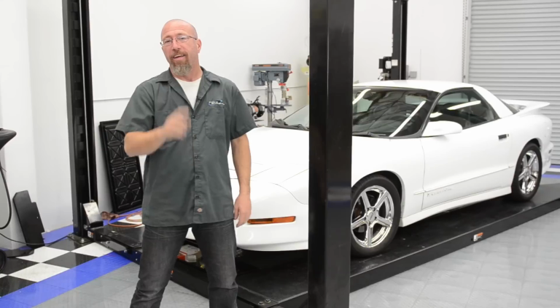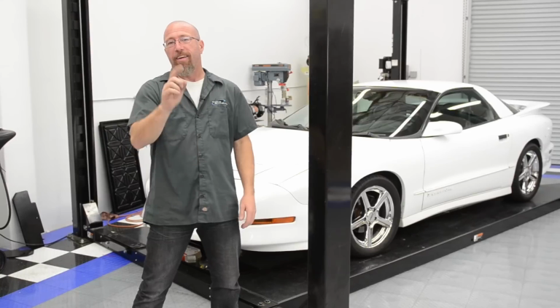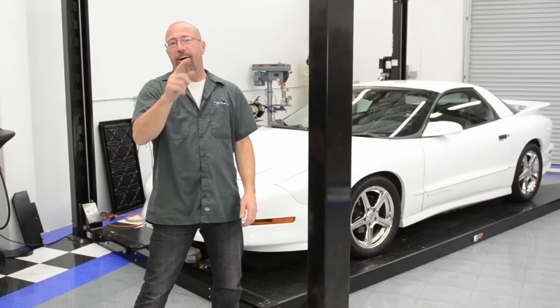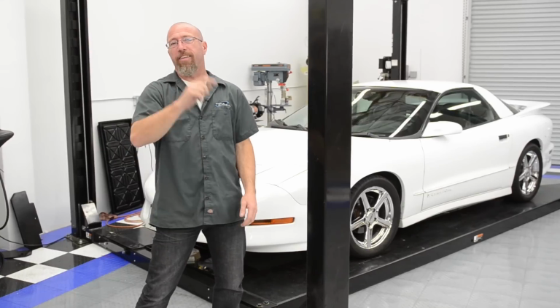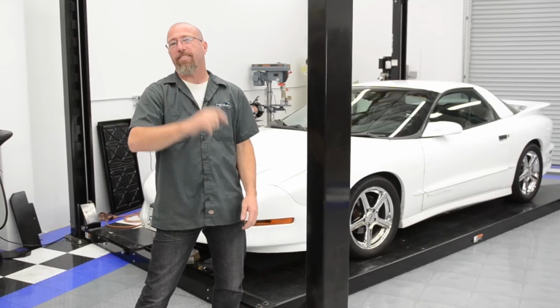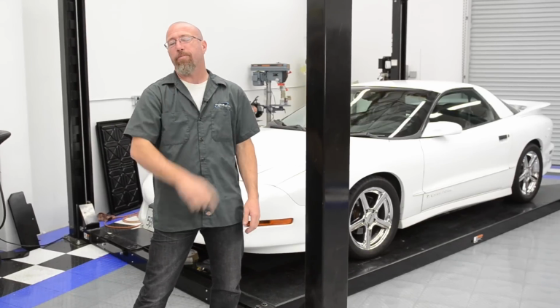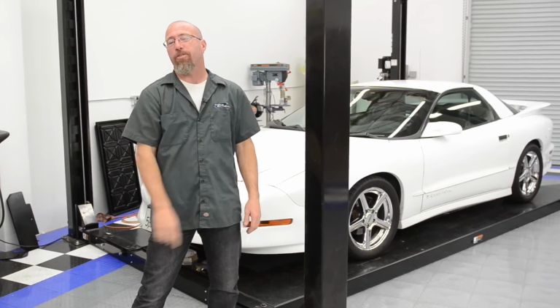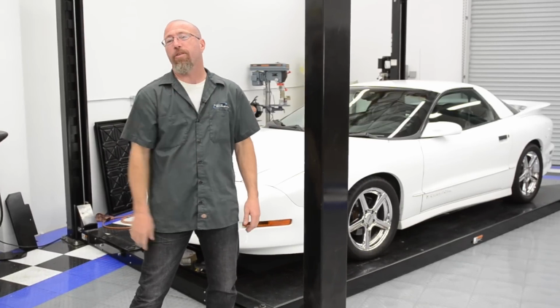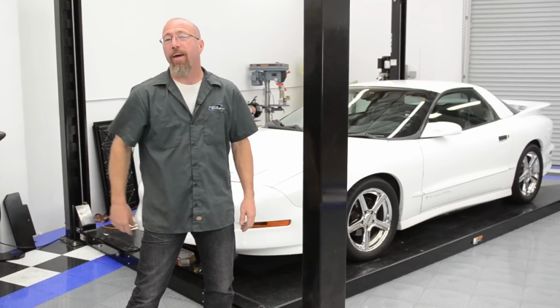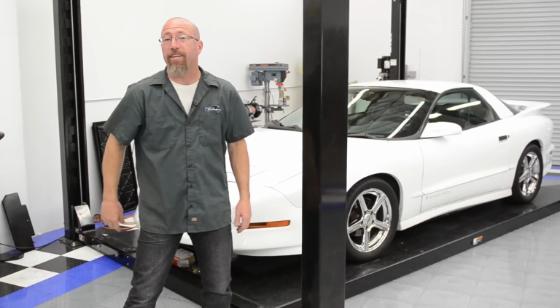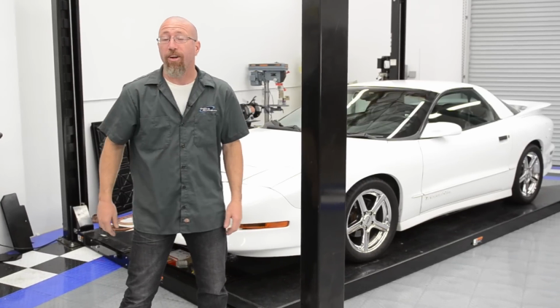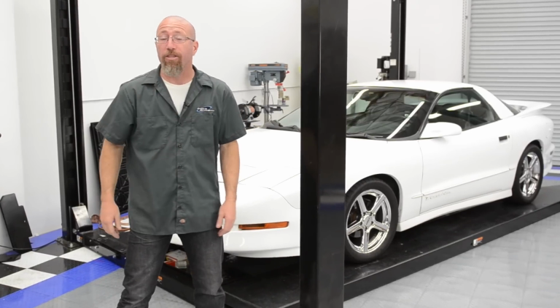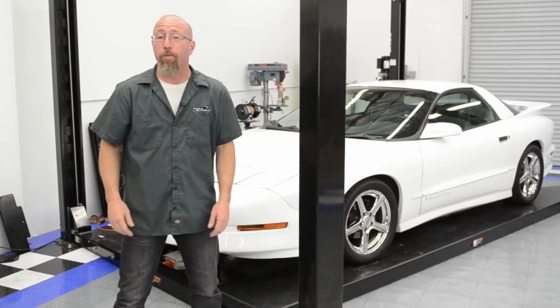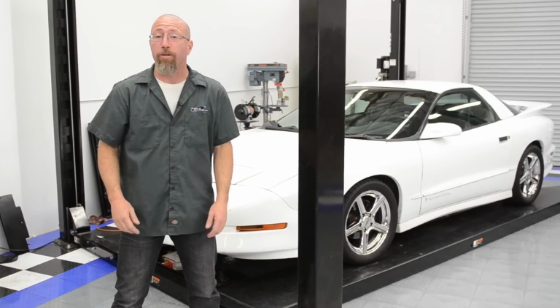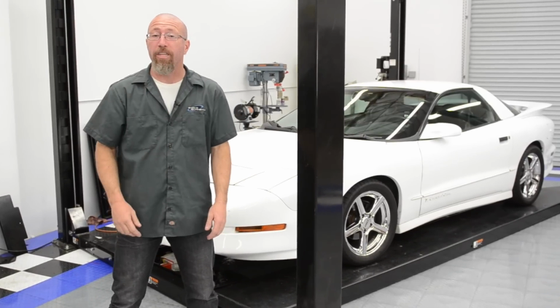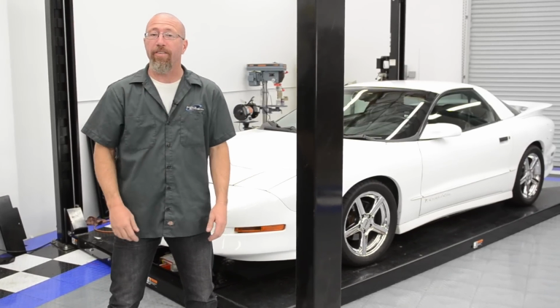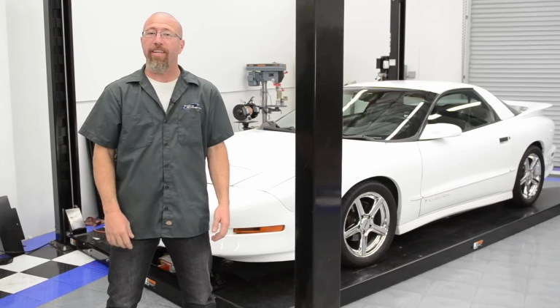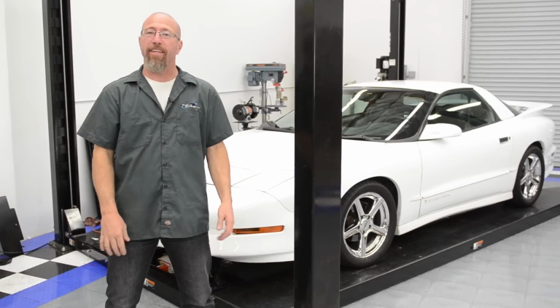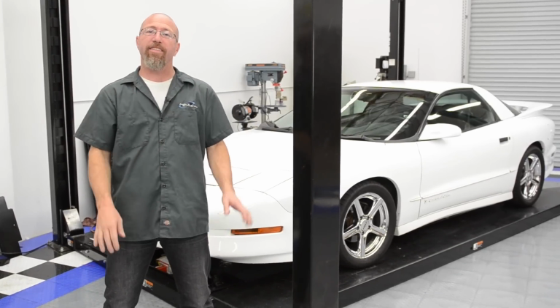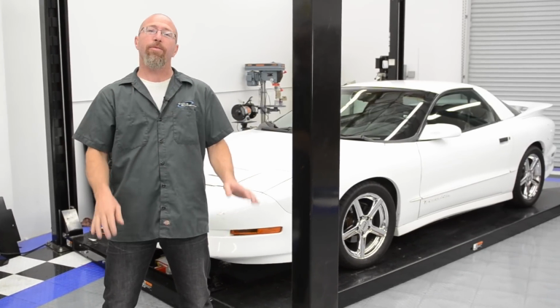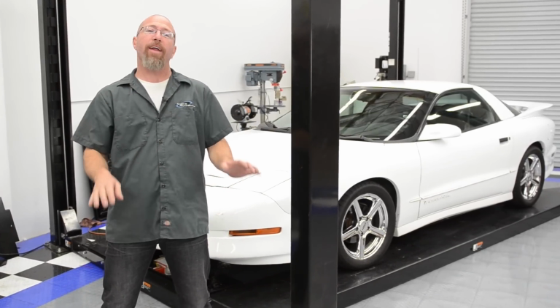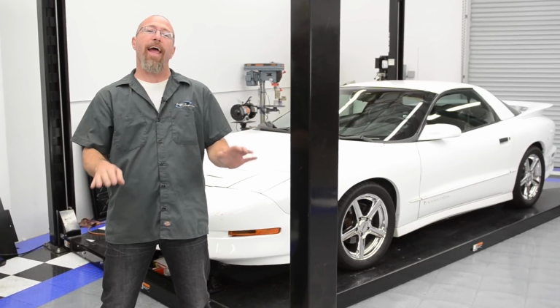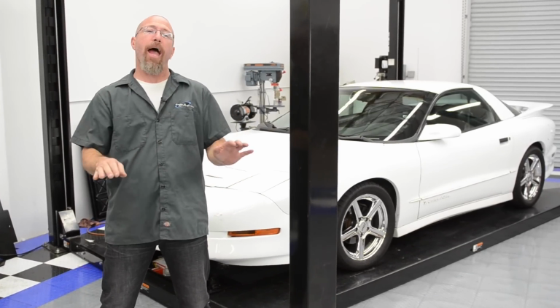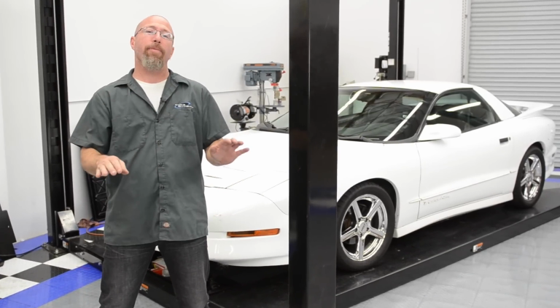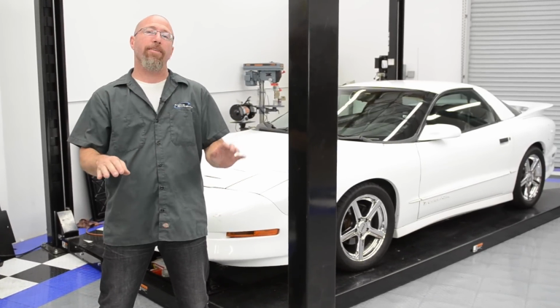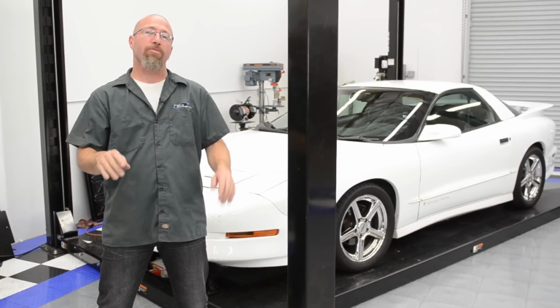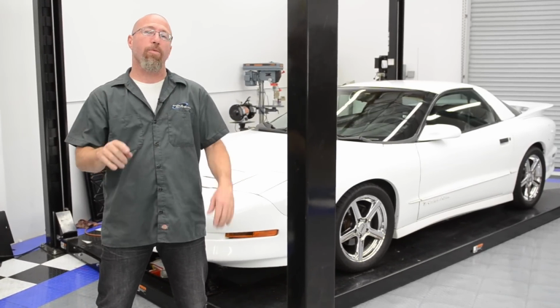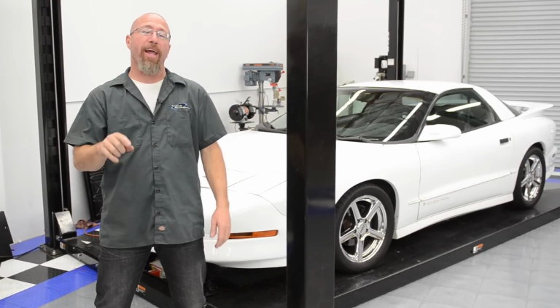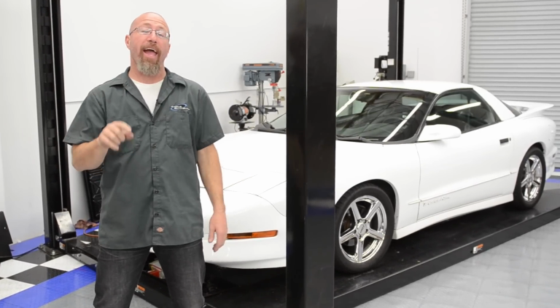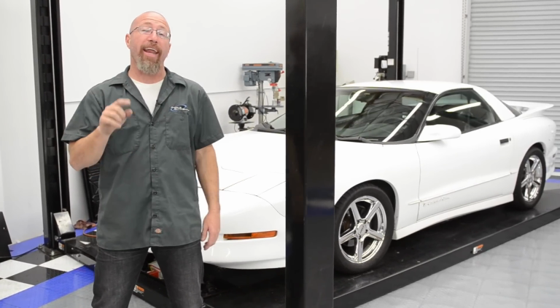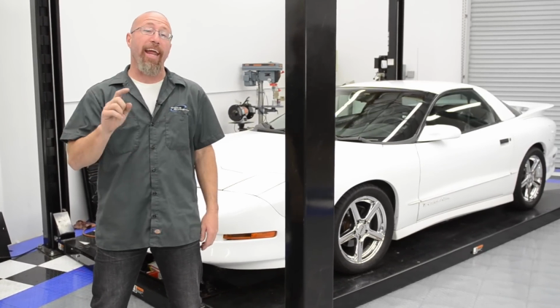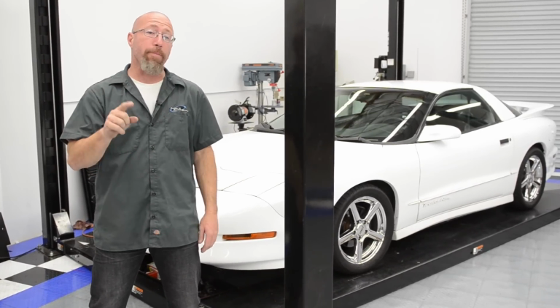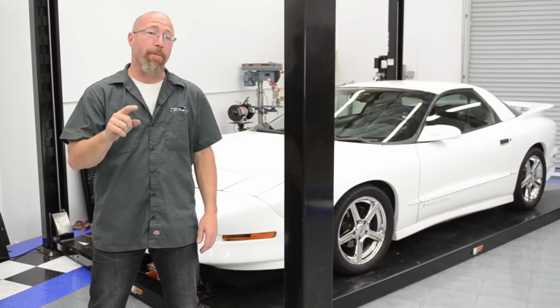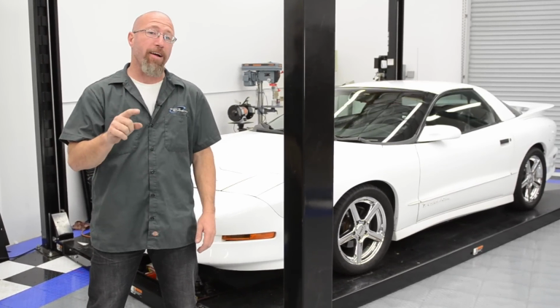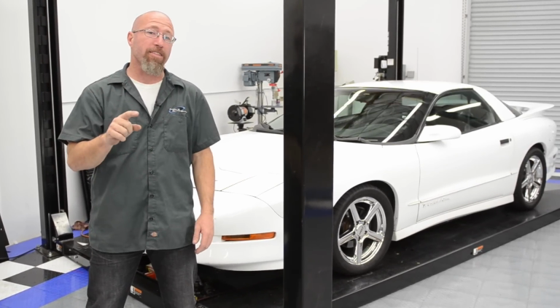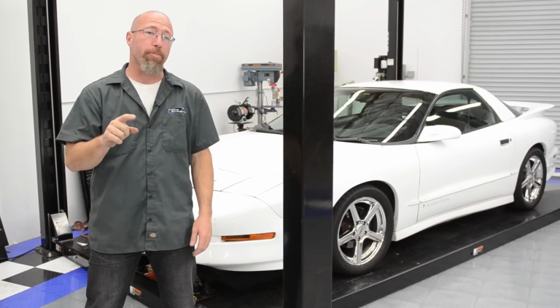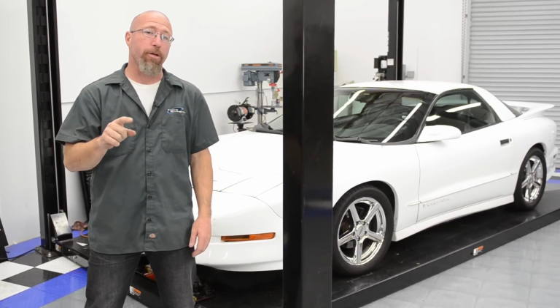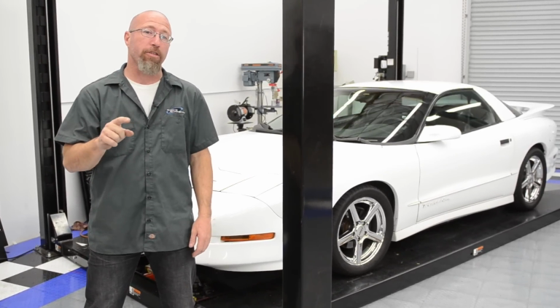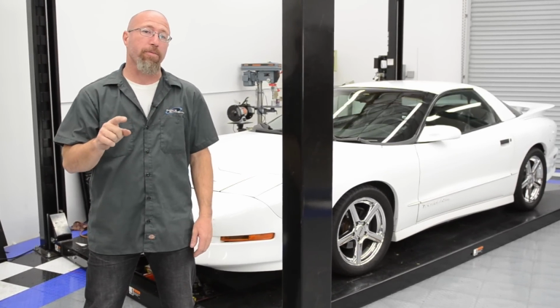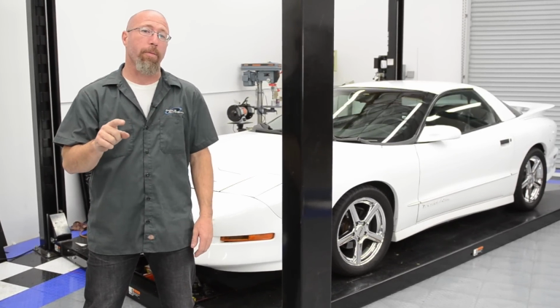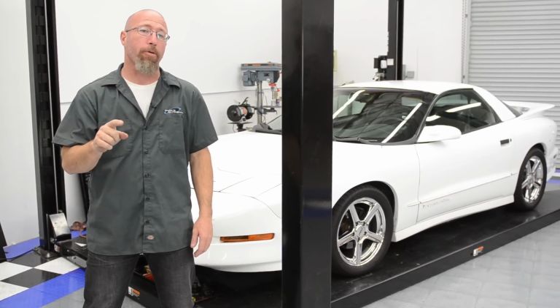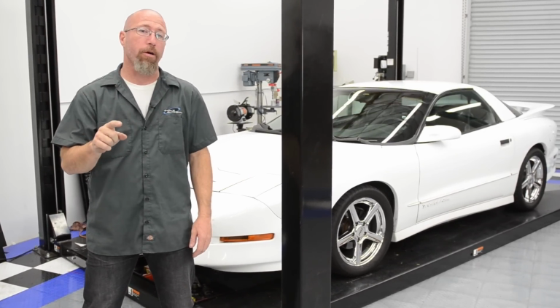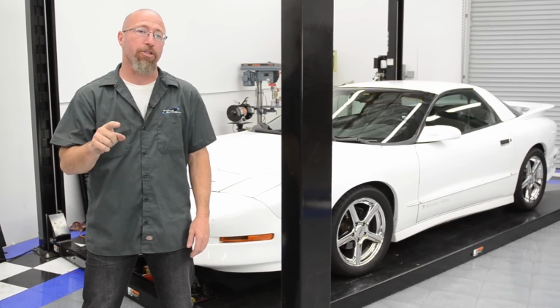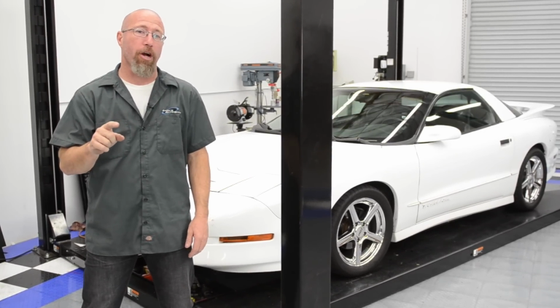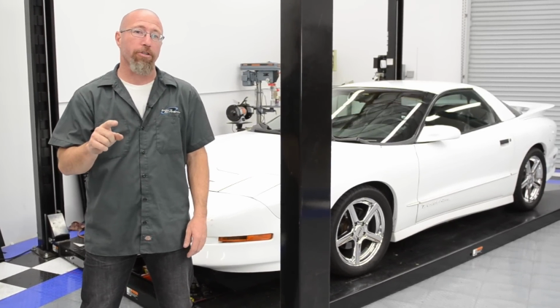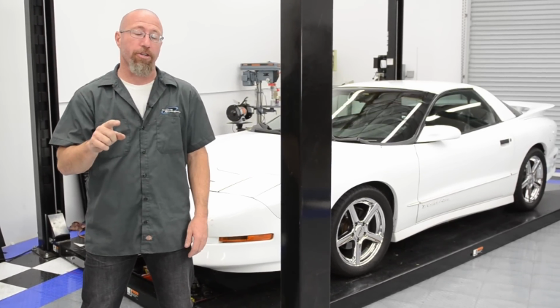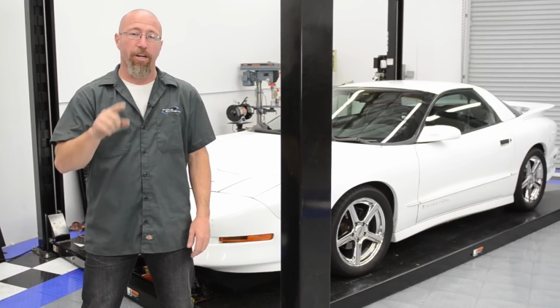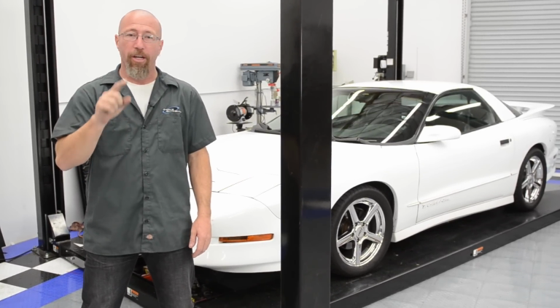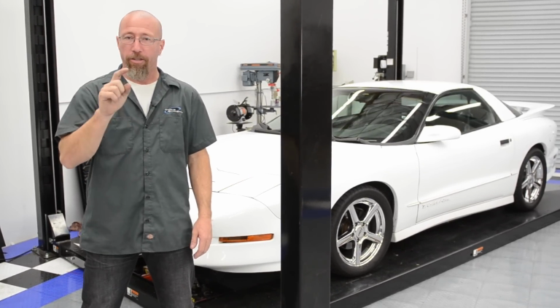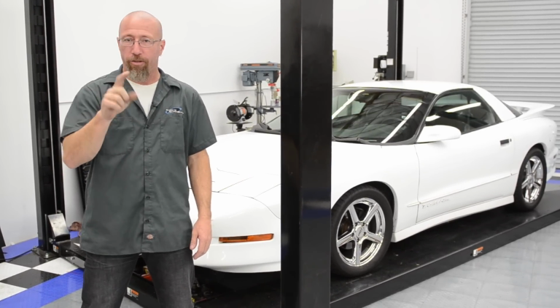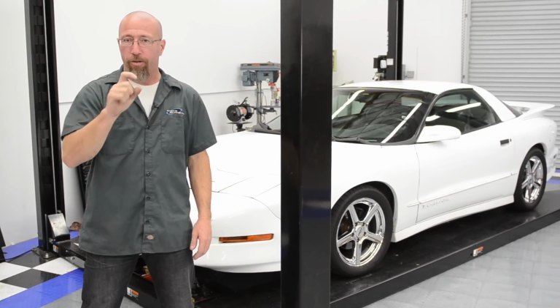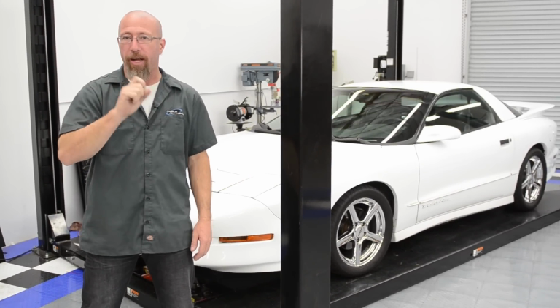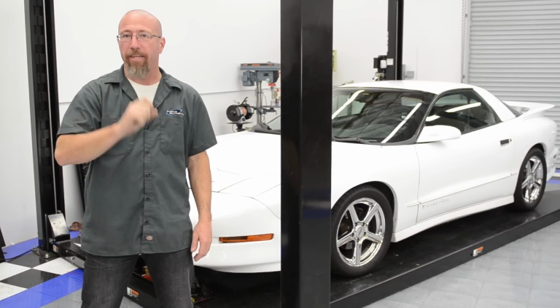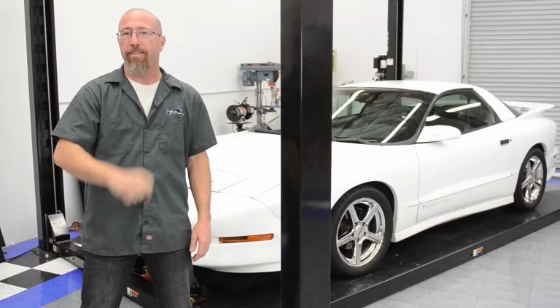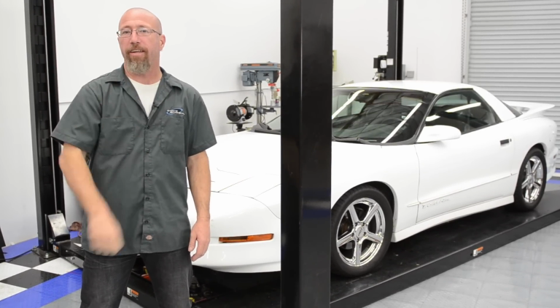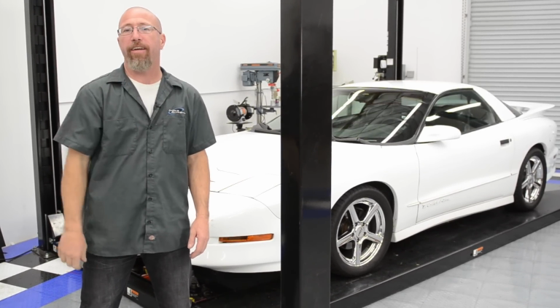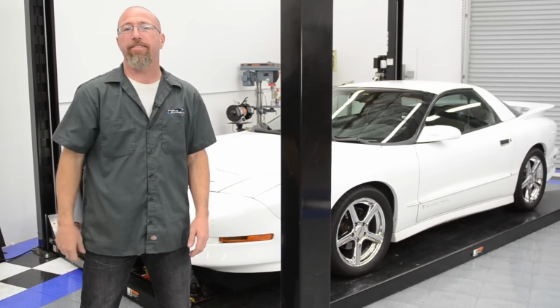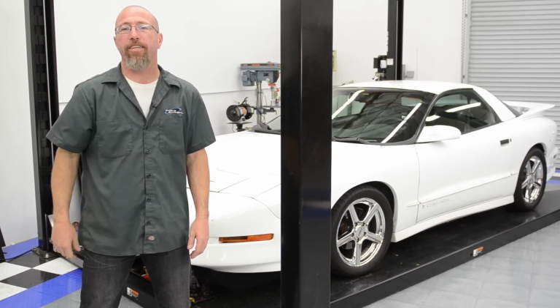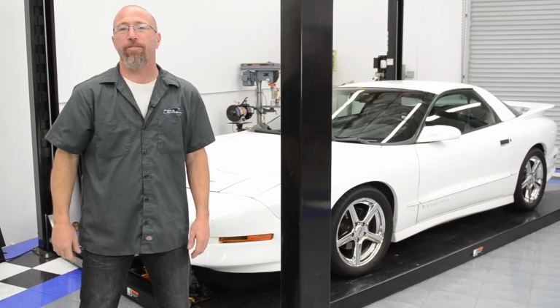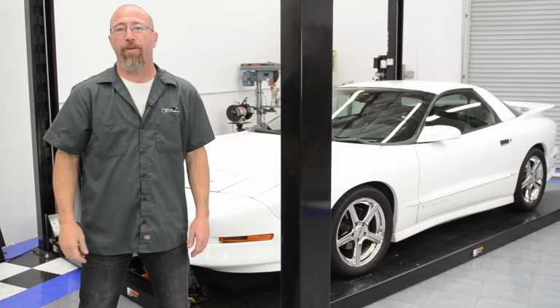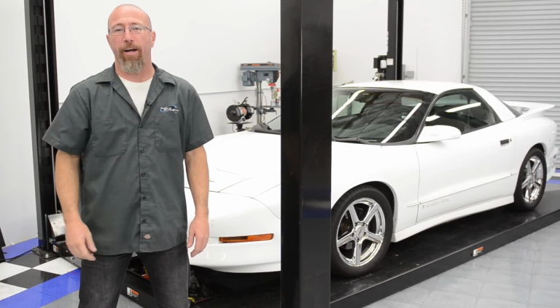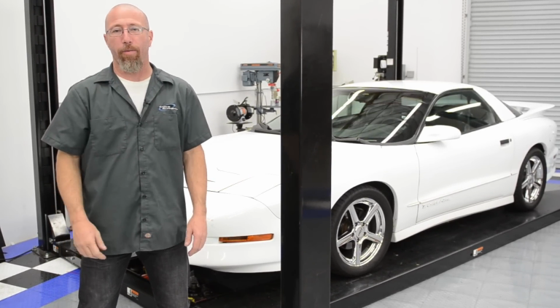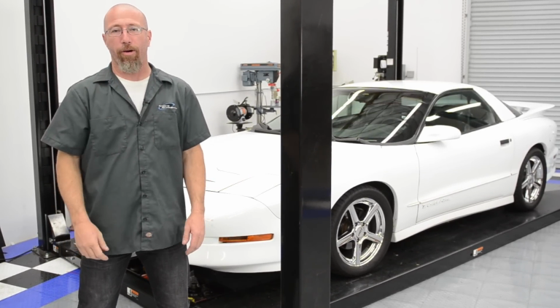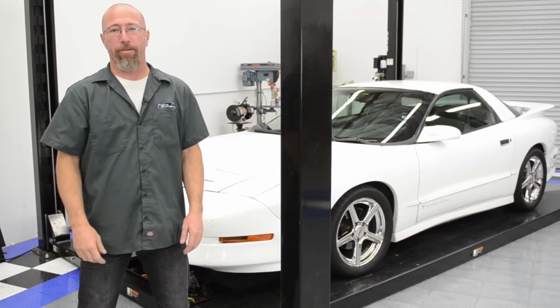On this episode of Andy's Auto Sport TV, let's see what happens when we add 8 pounds of boost from a Pro Charger to a 1996 Firebird.